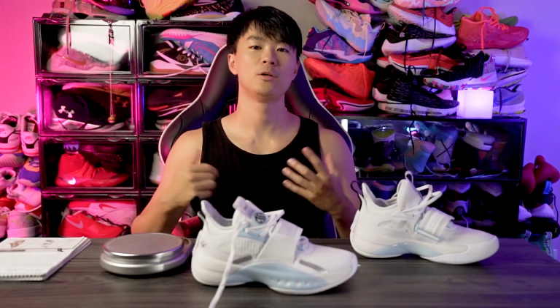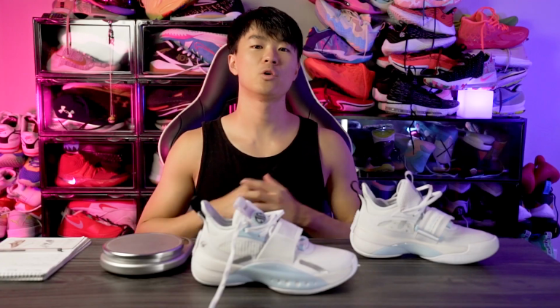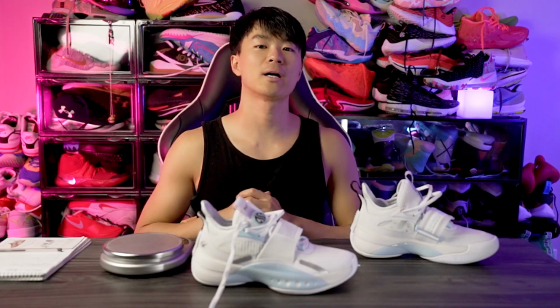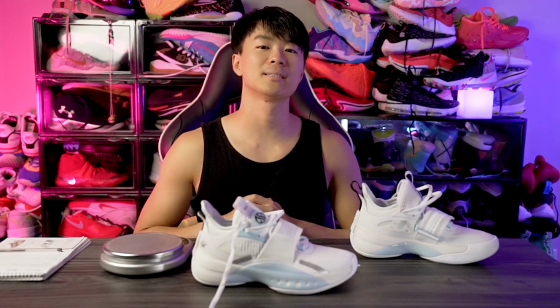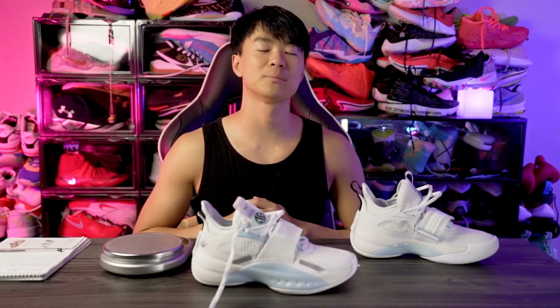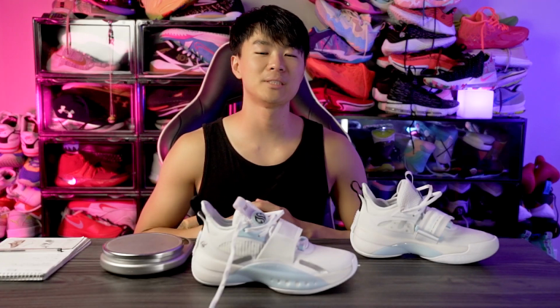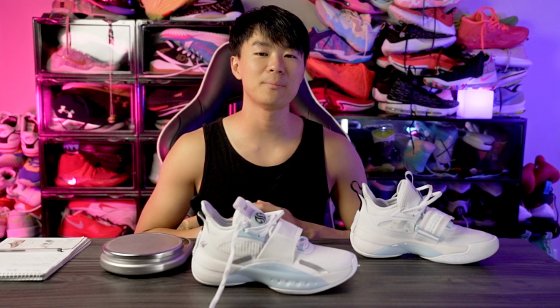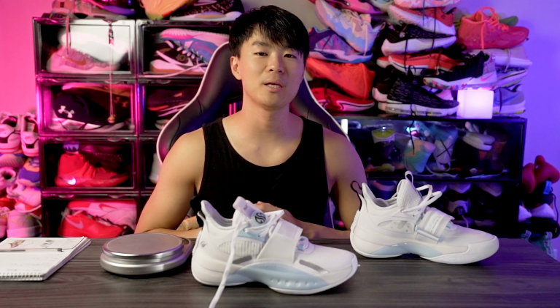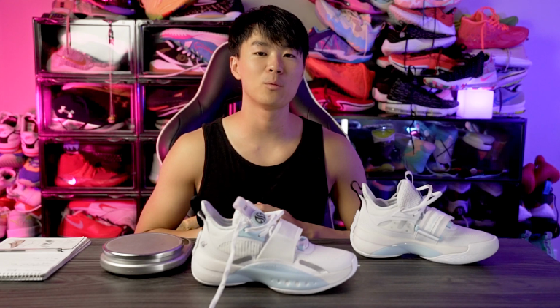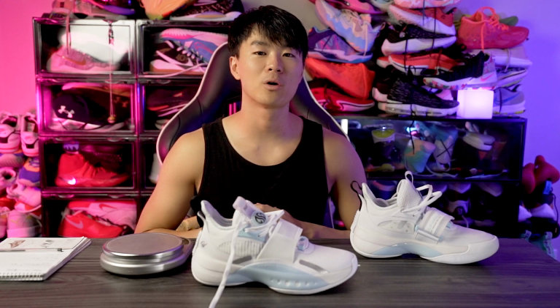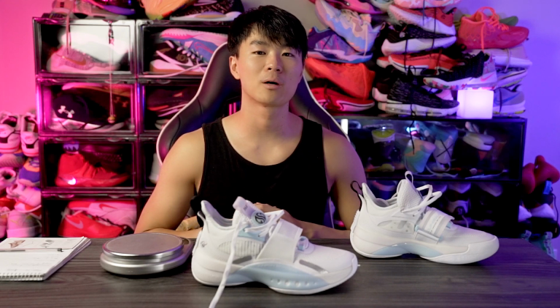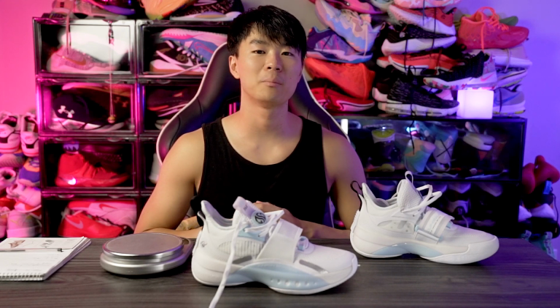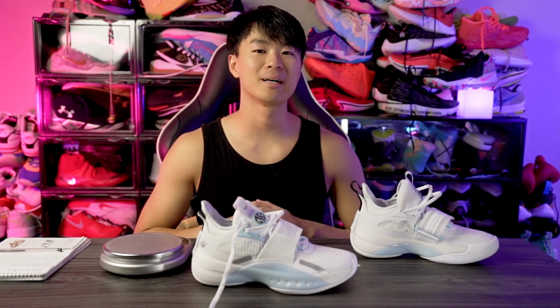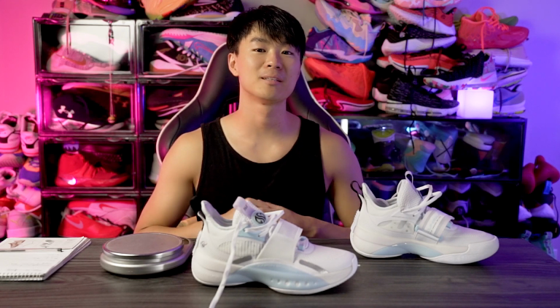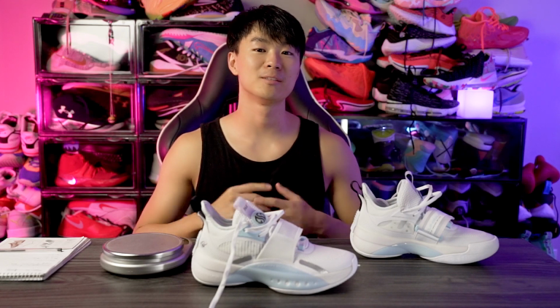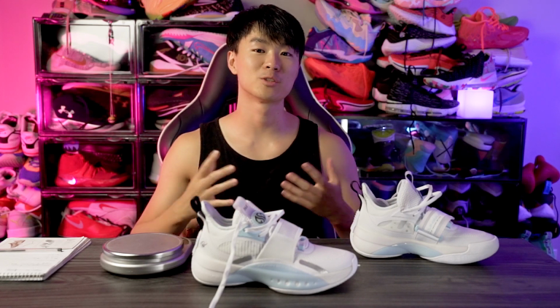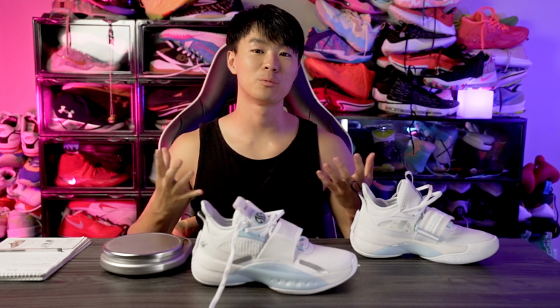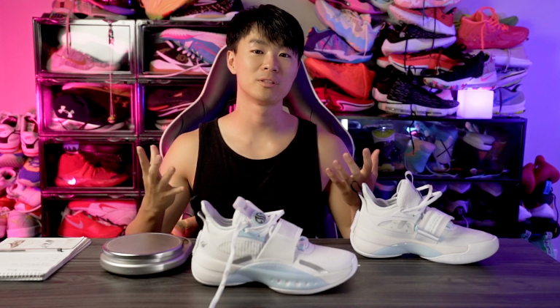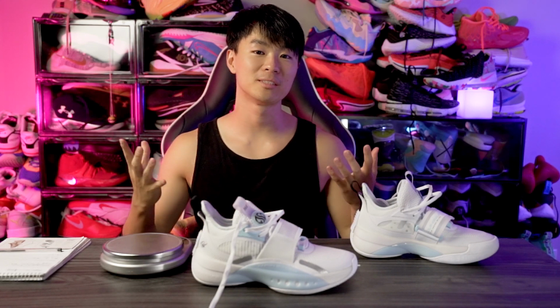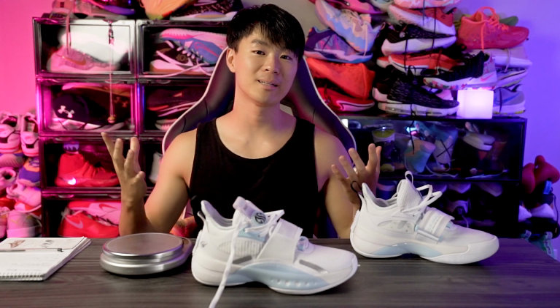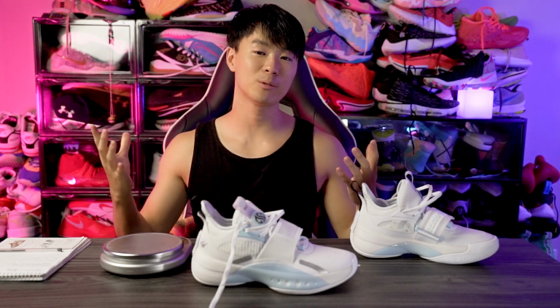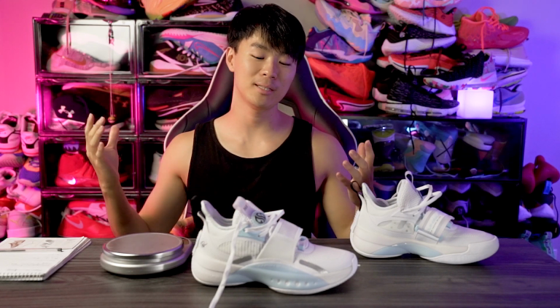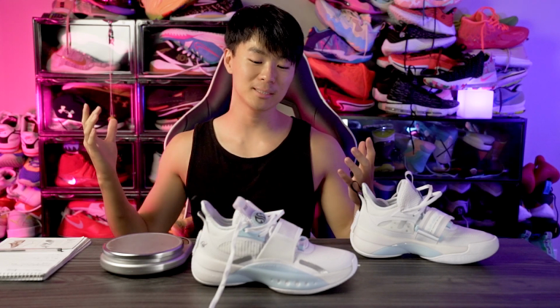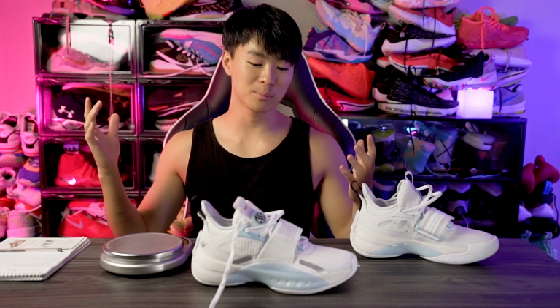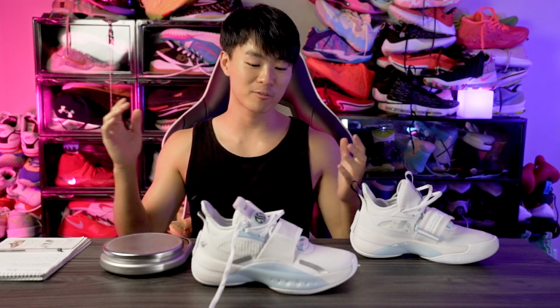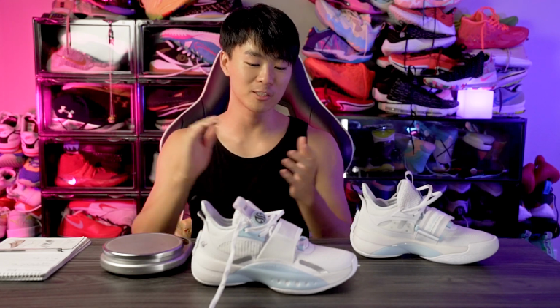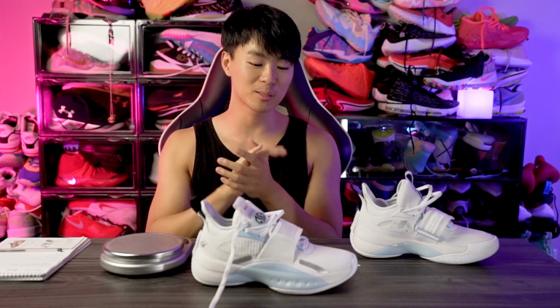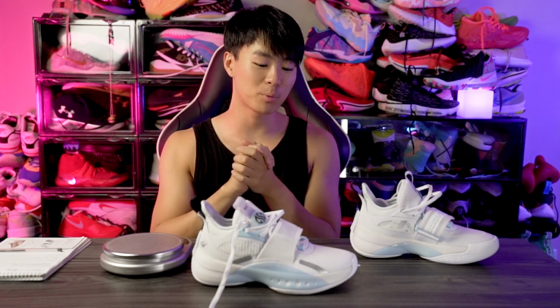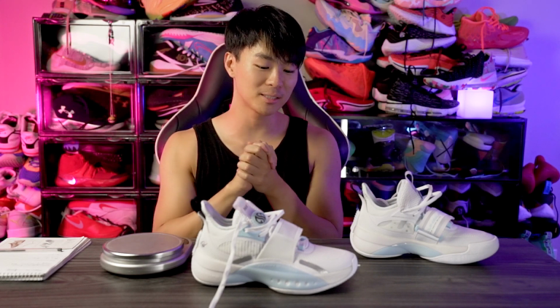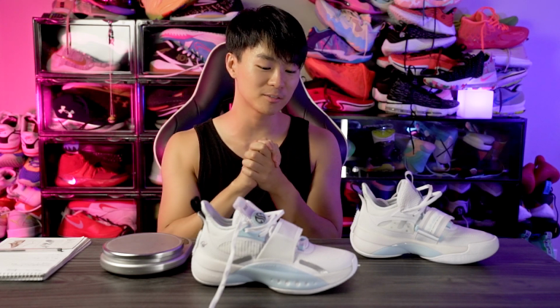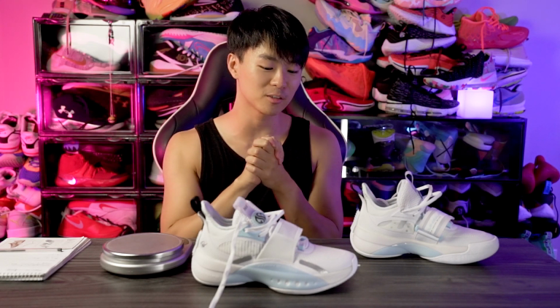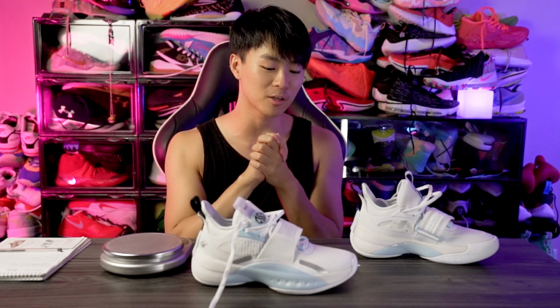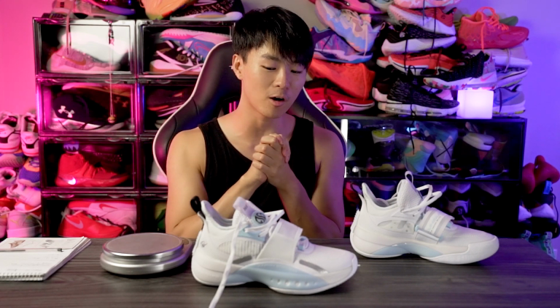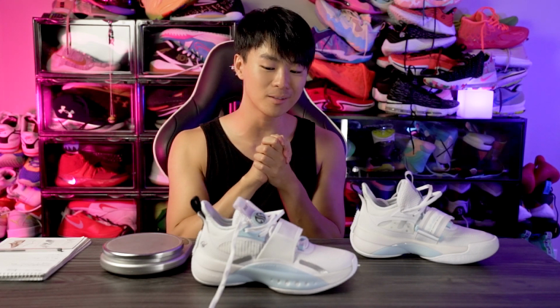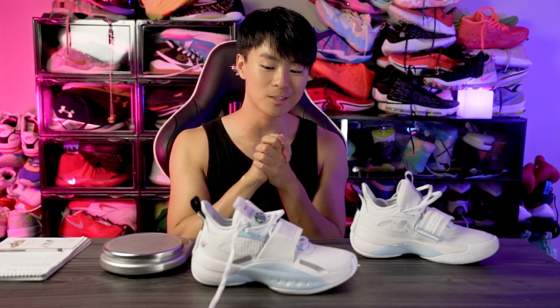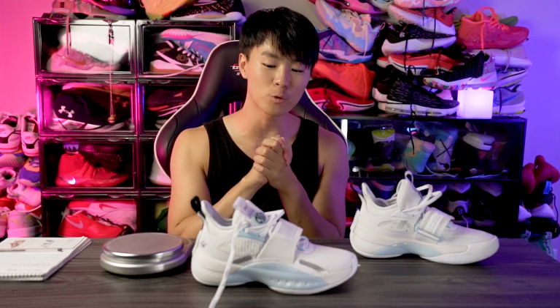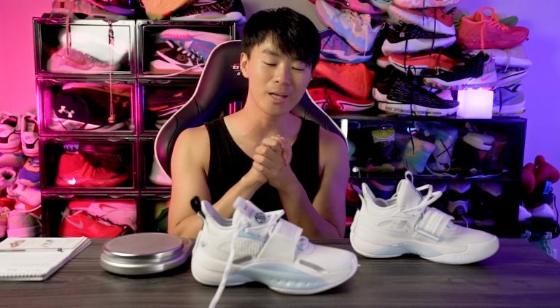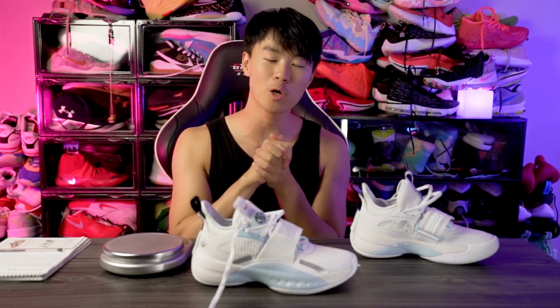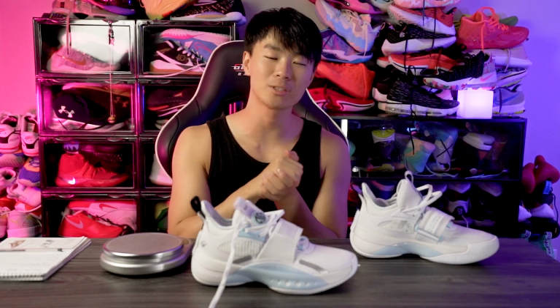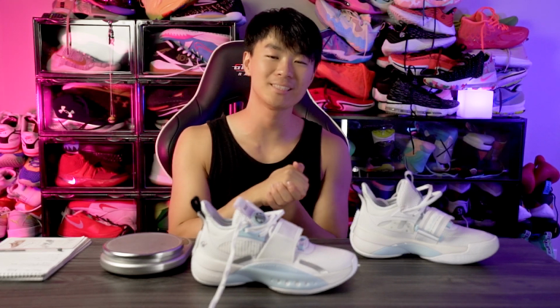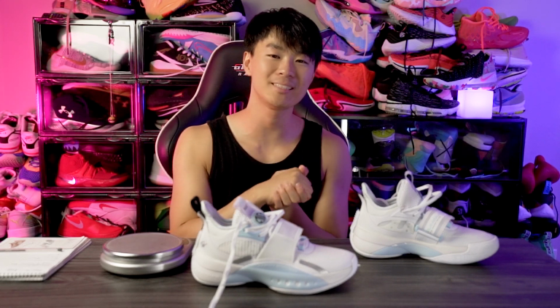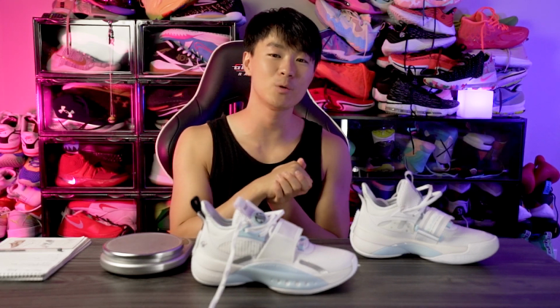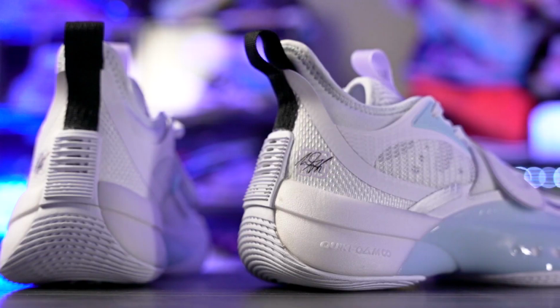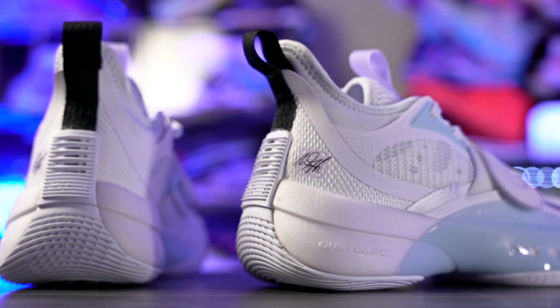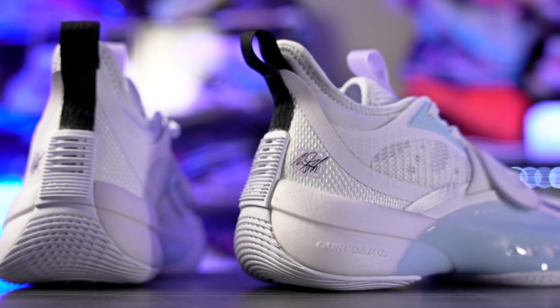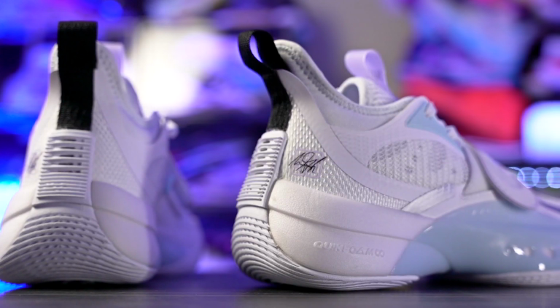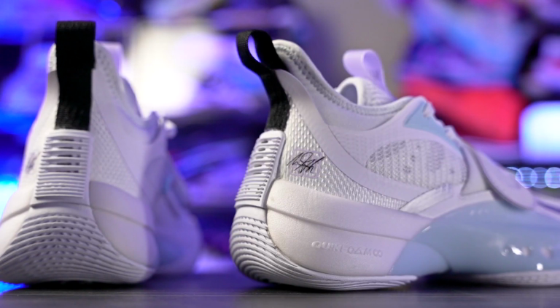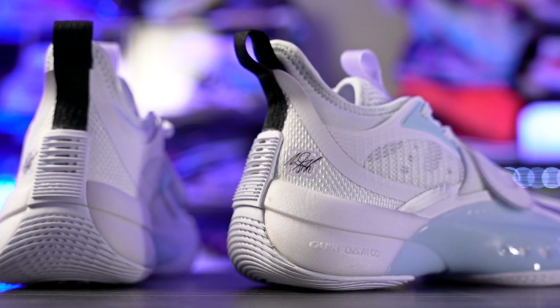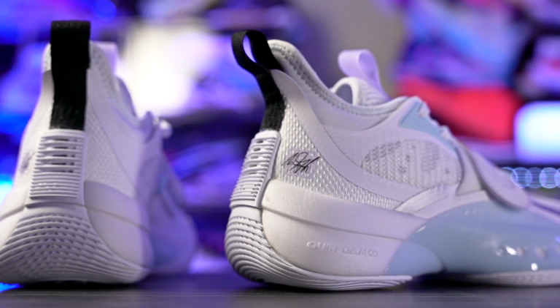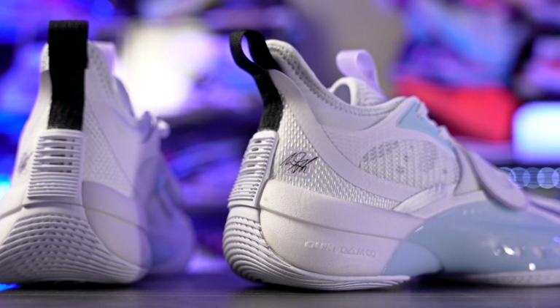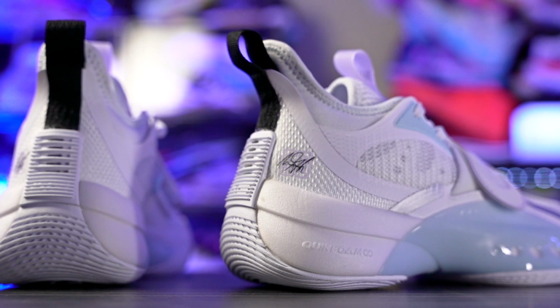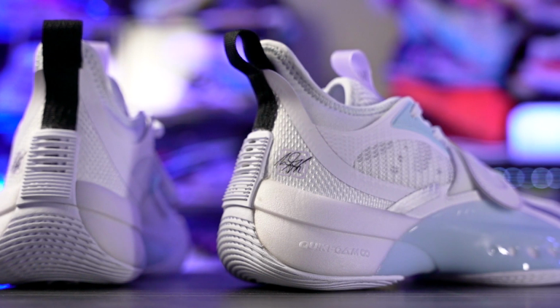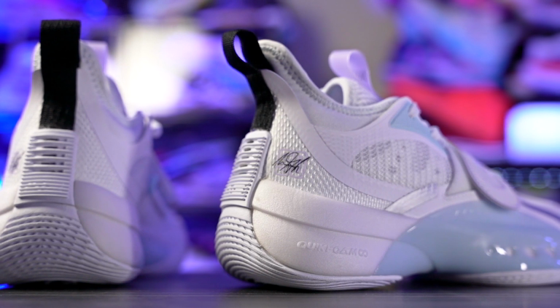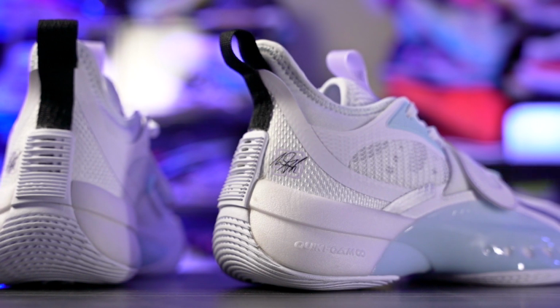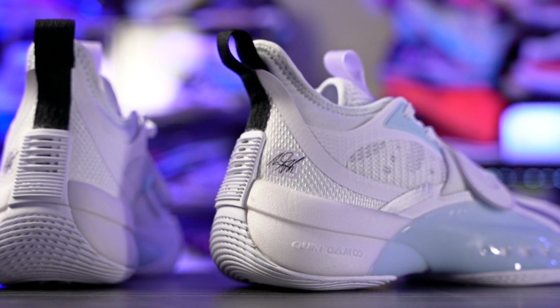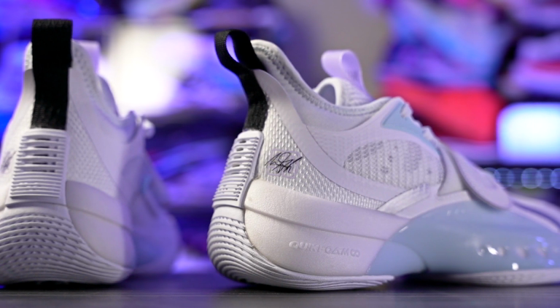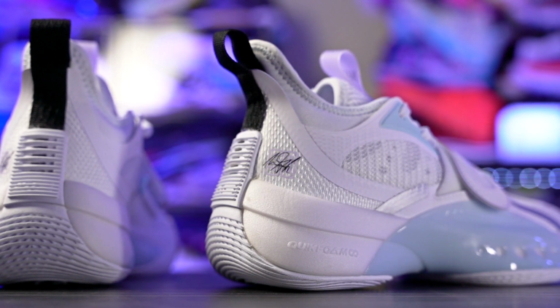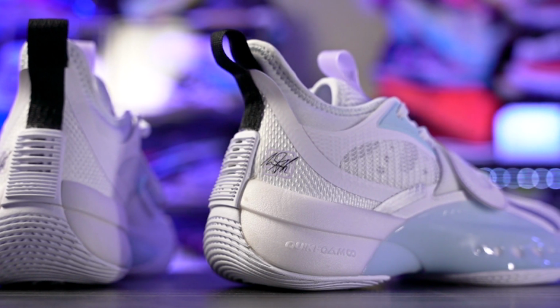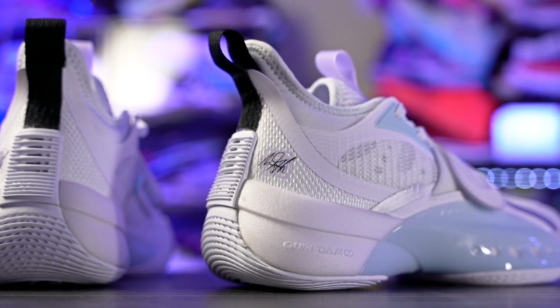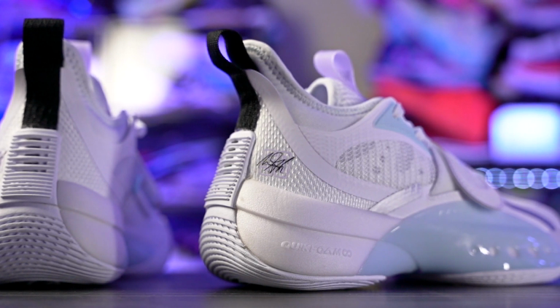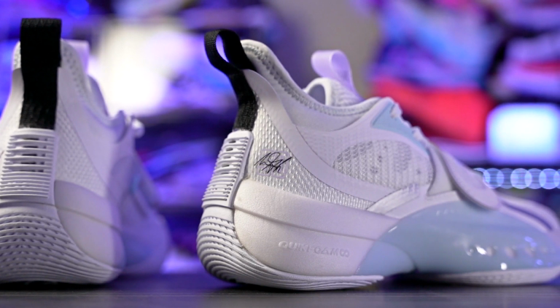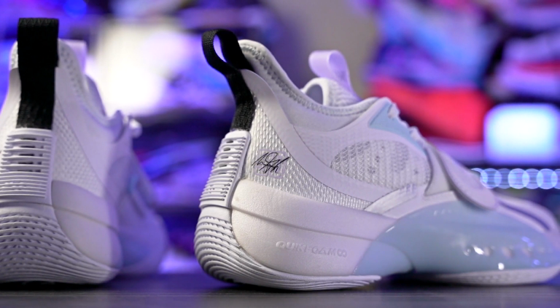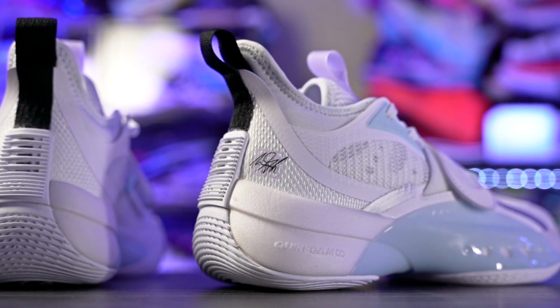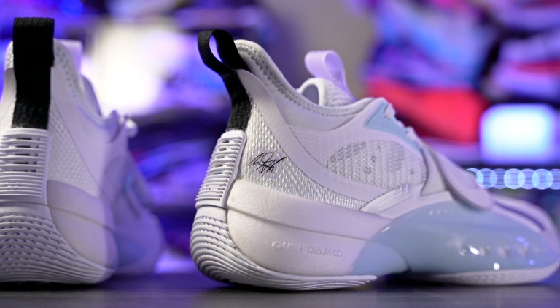What up guys, I'm Sammy, and welcome back to the Soul Brothers channel. This is my first impressions look on the 361 Degrees Aaron Gordon Zen 4.